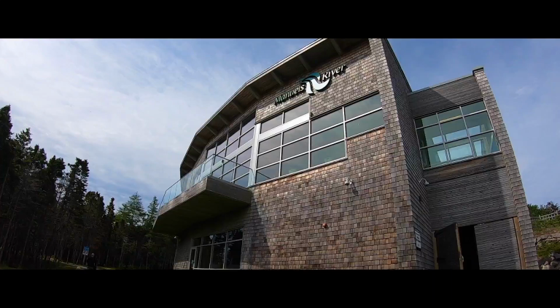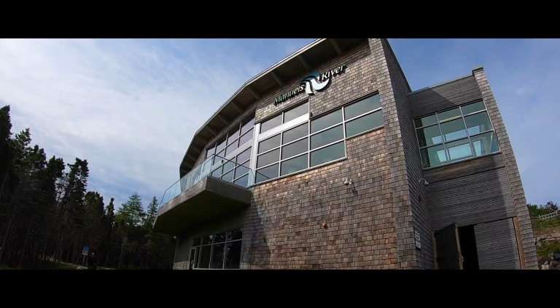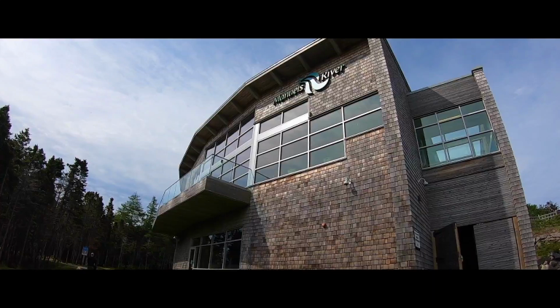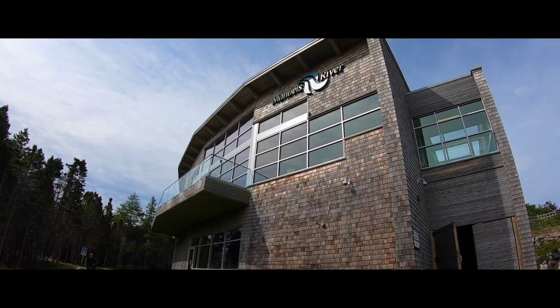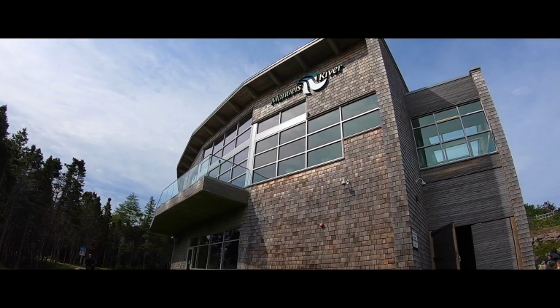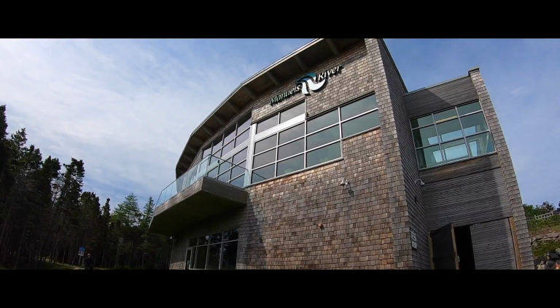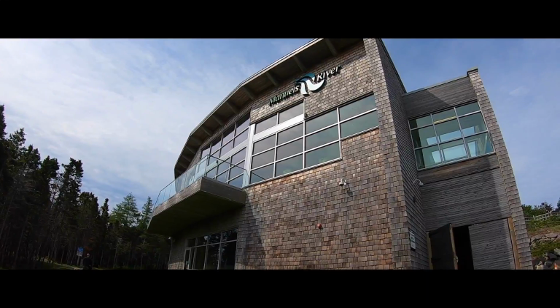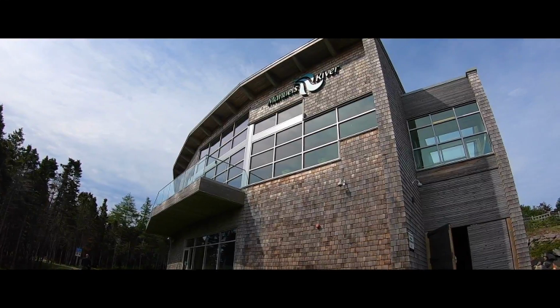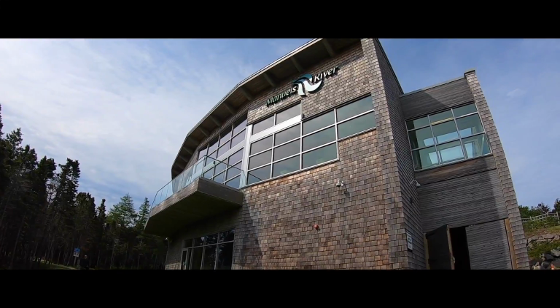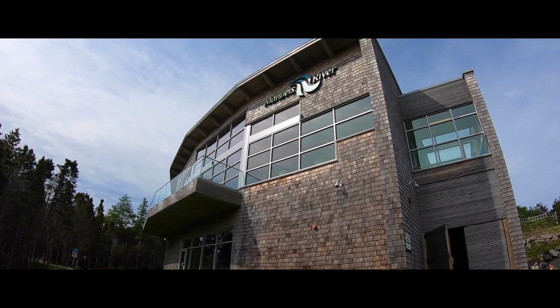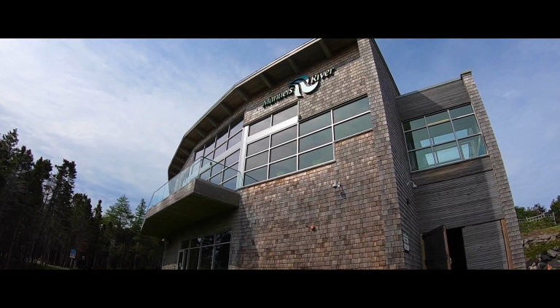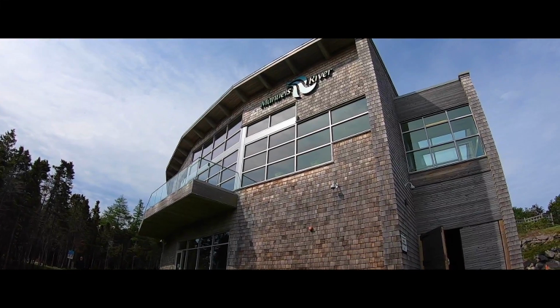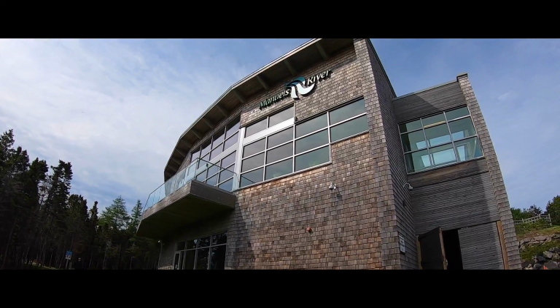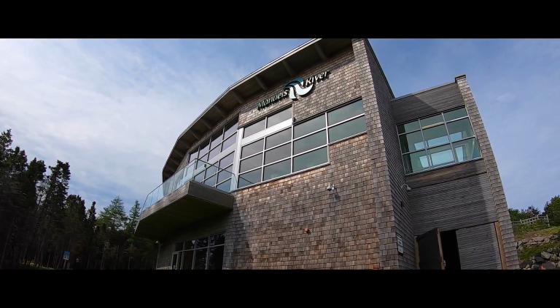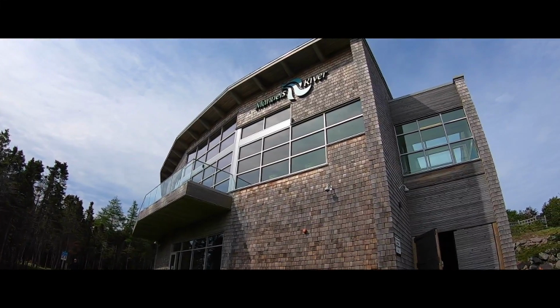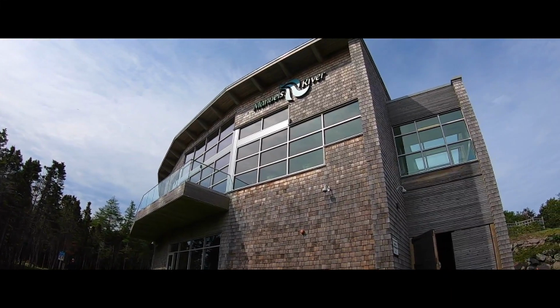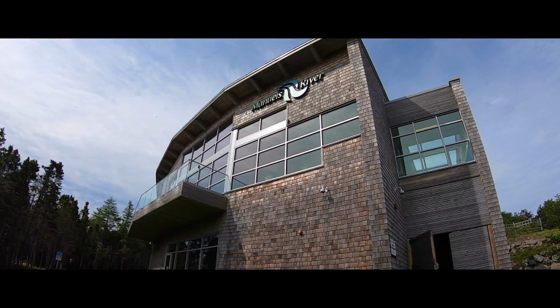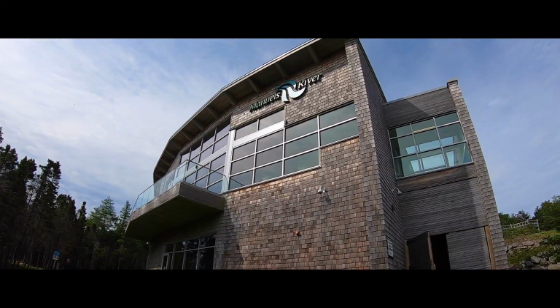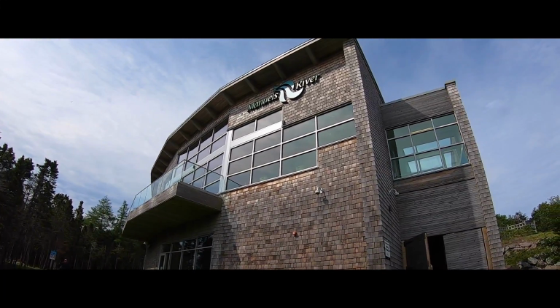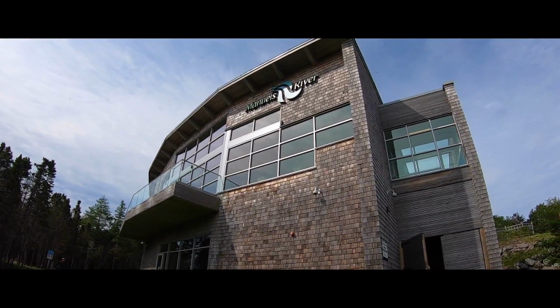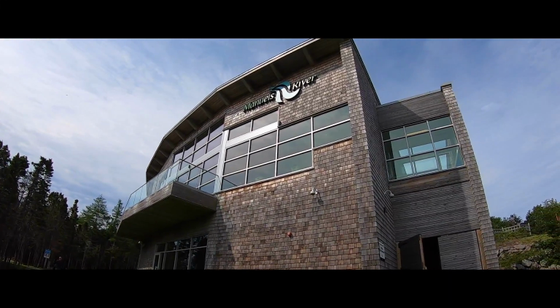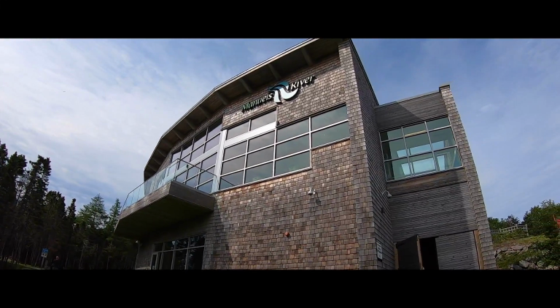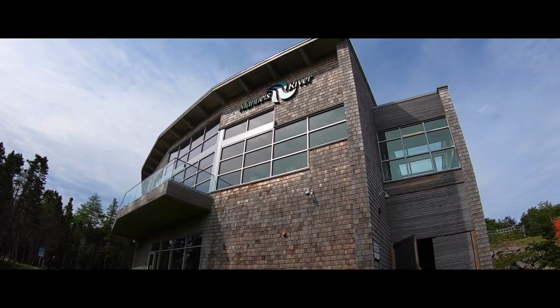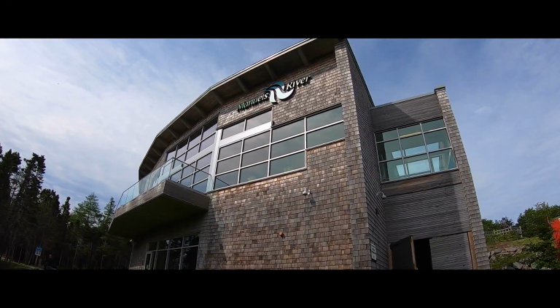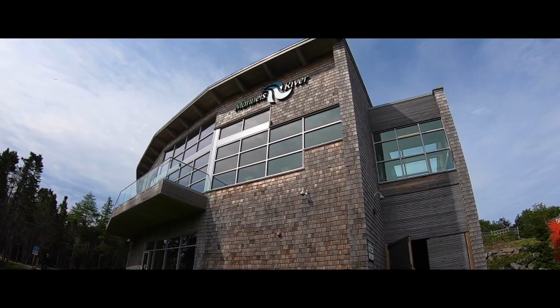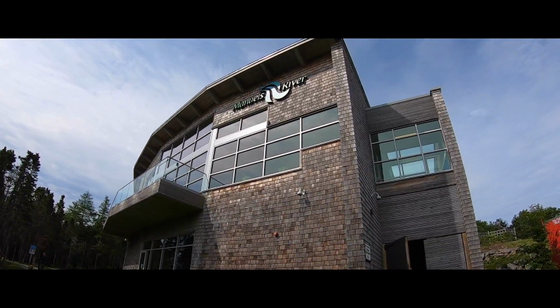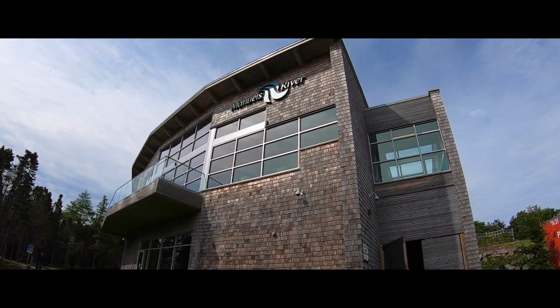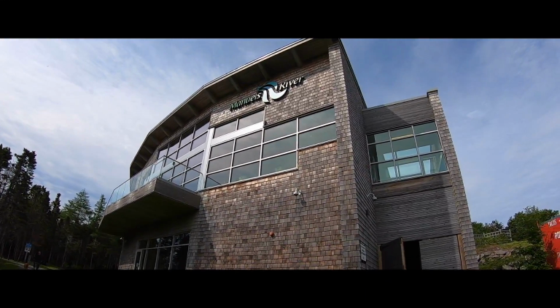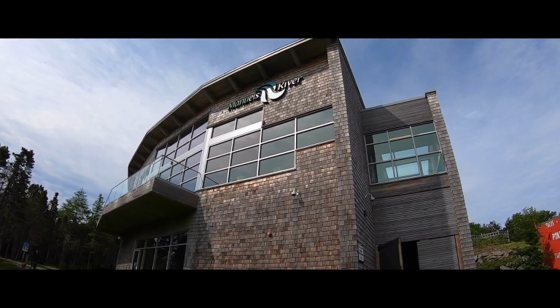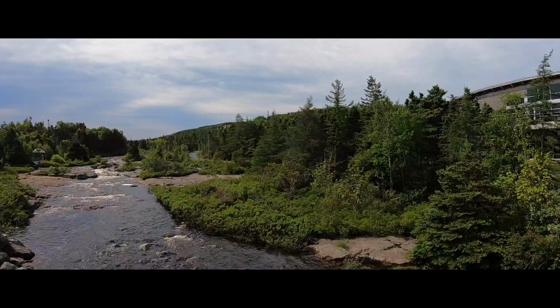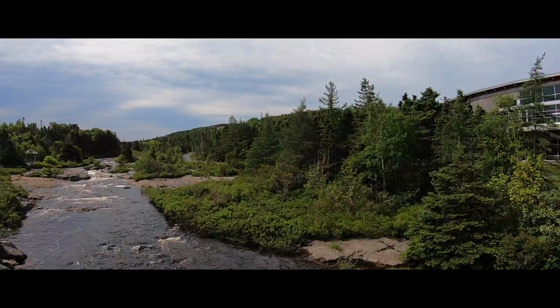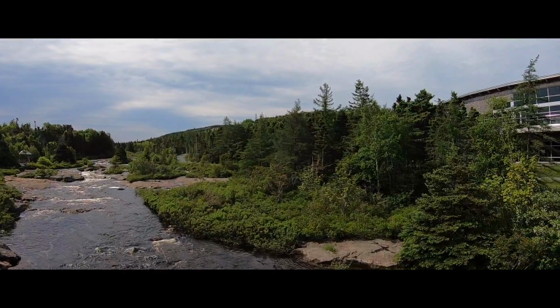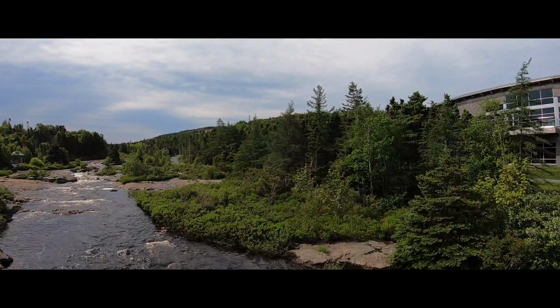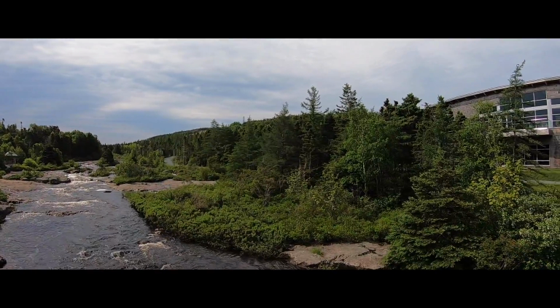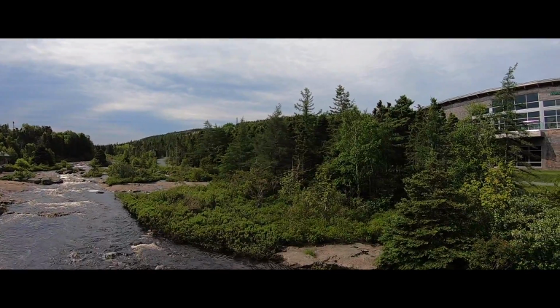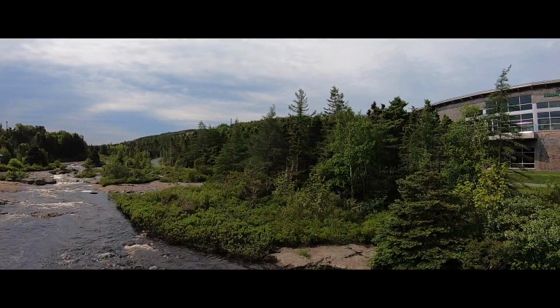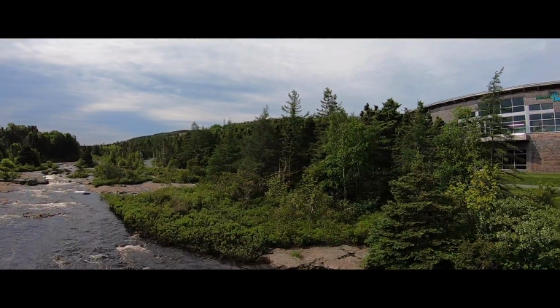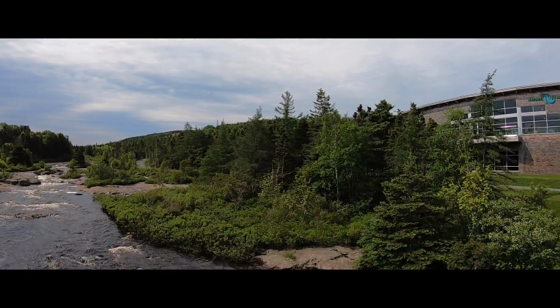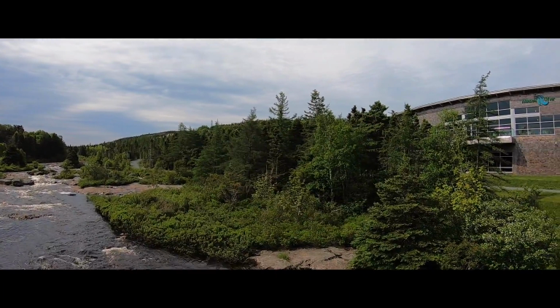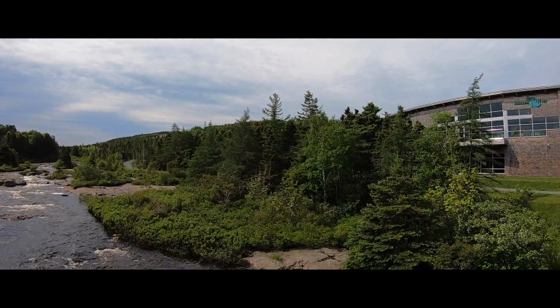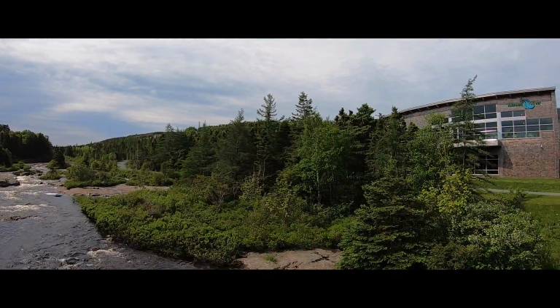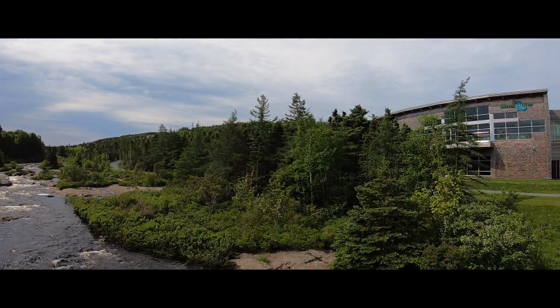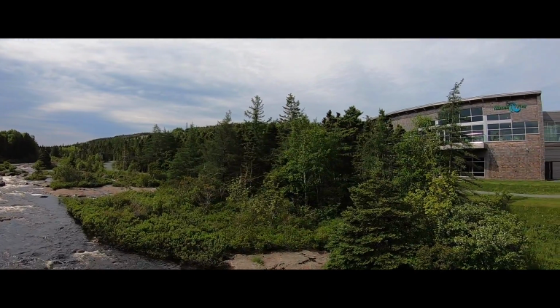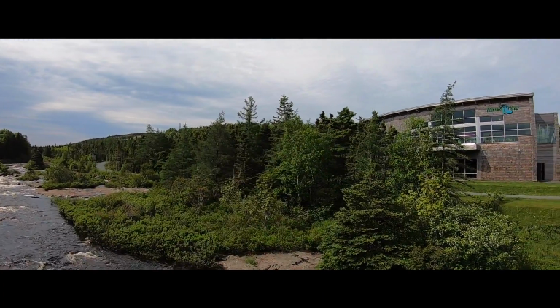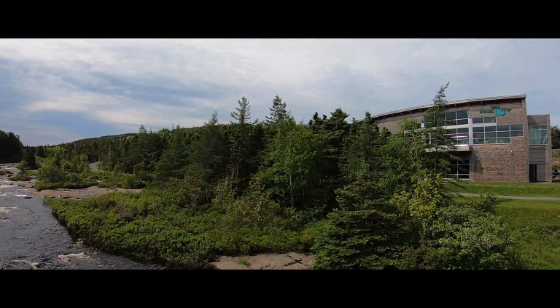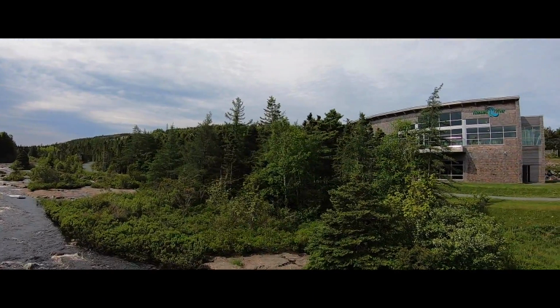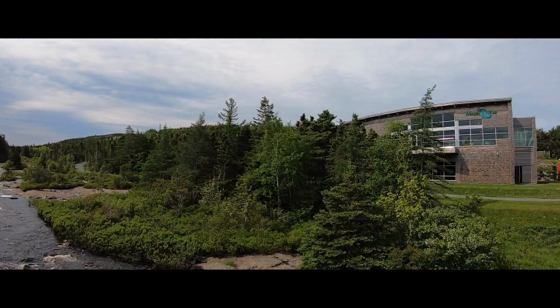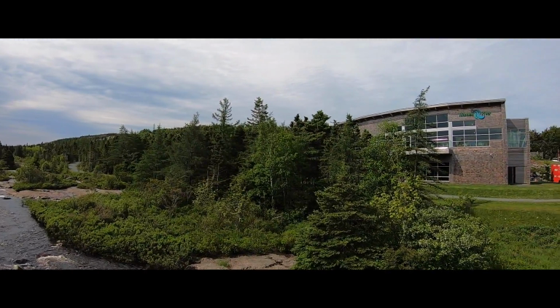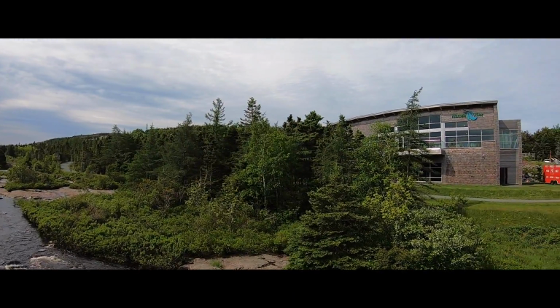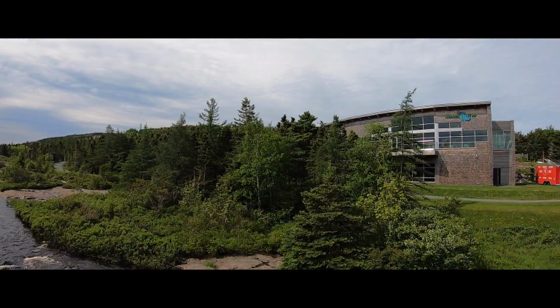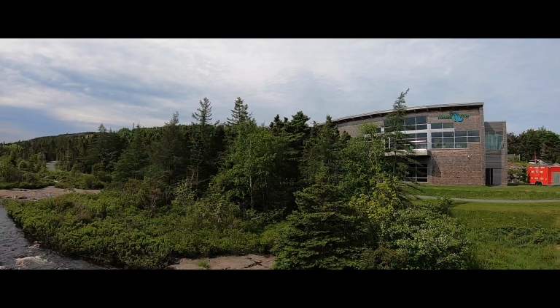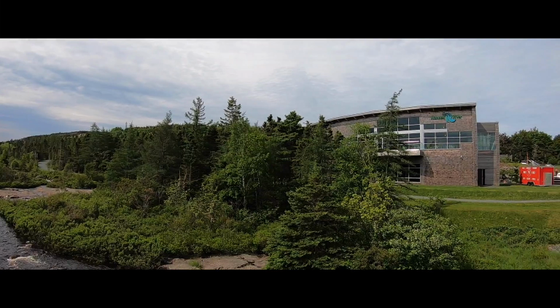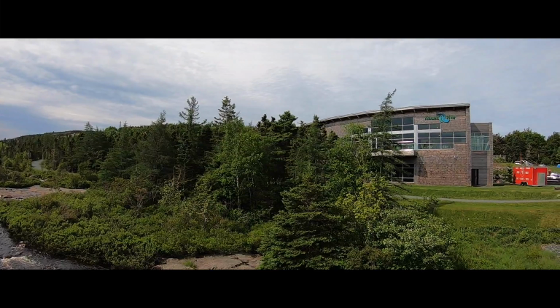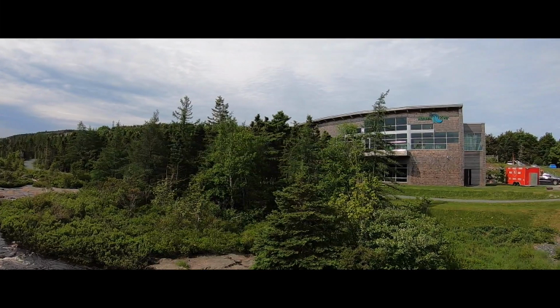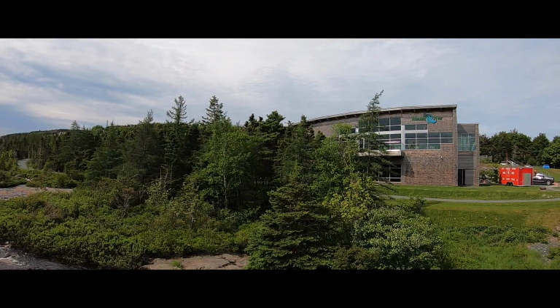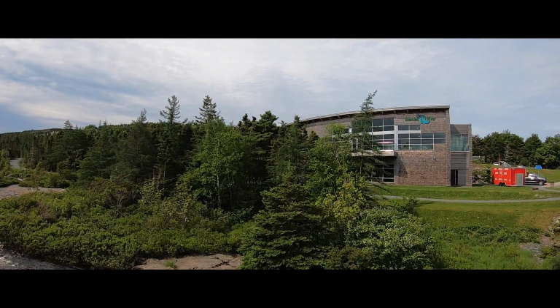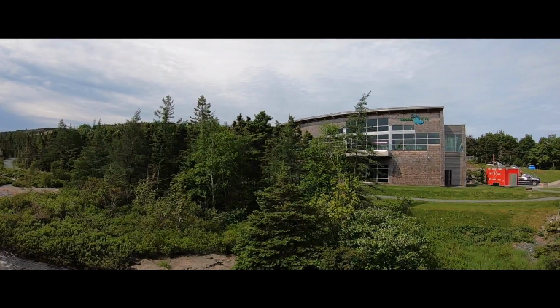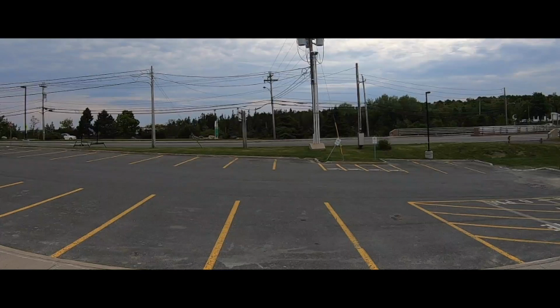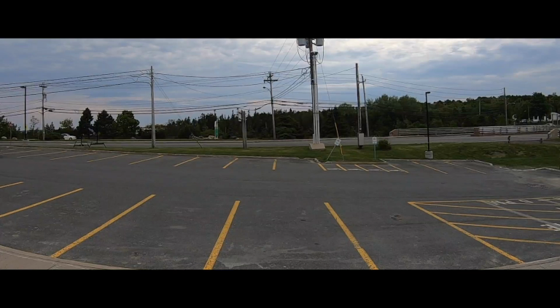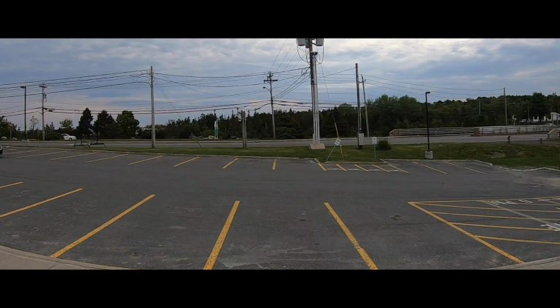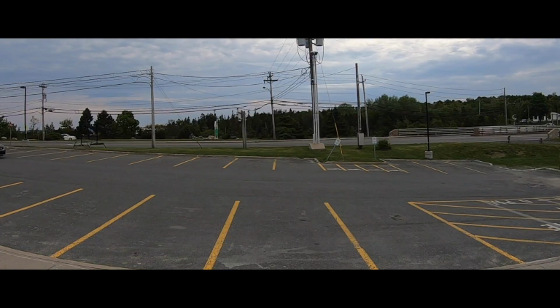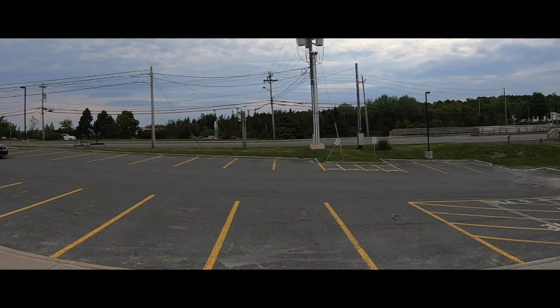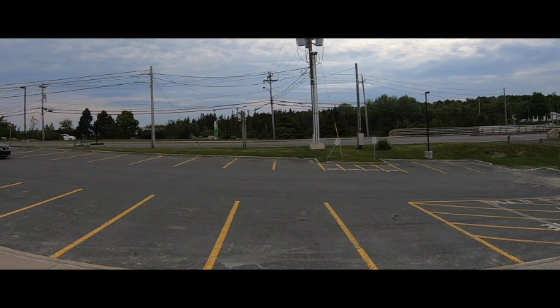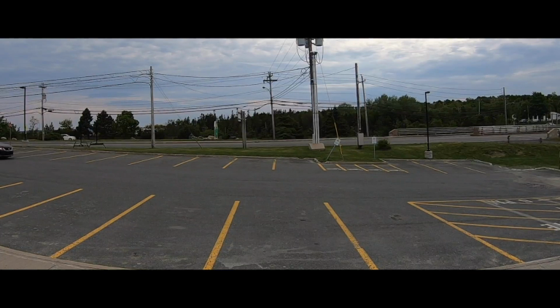Manuel's River is home to a beautiful trail system. It begins at the interpretation center and follows the river up and downstream.